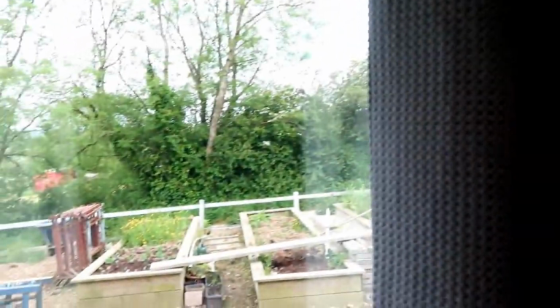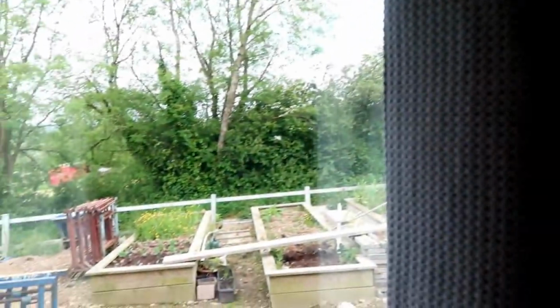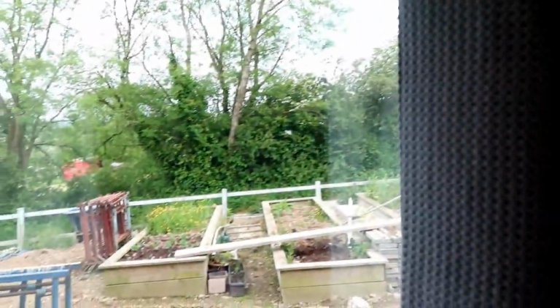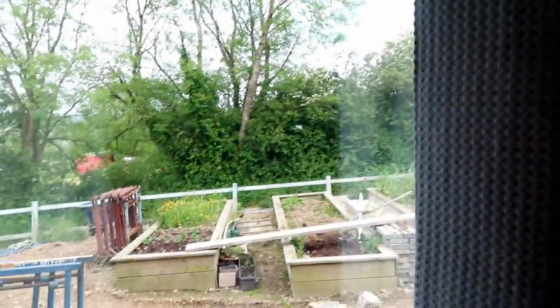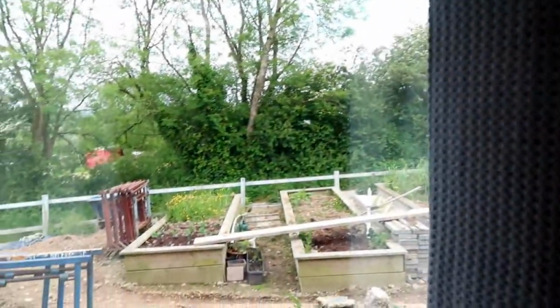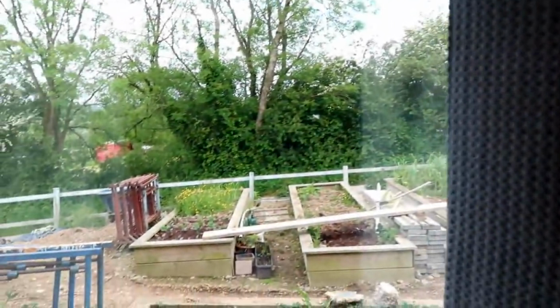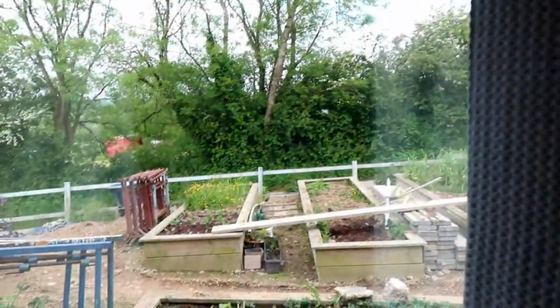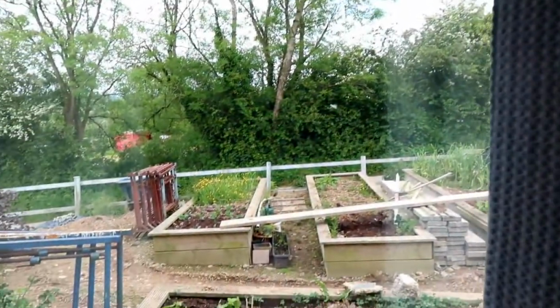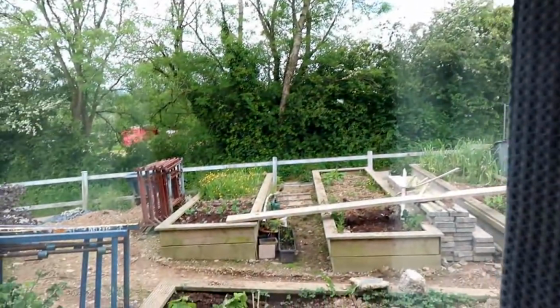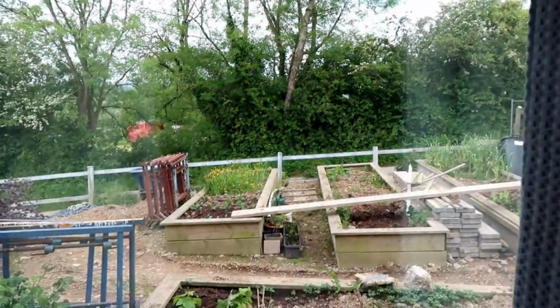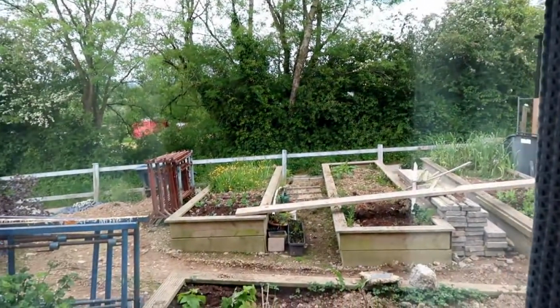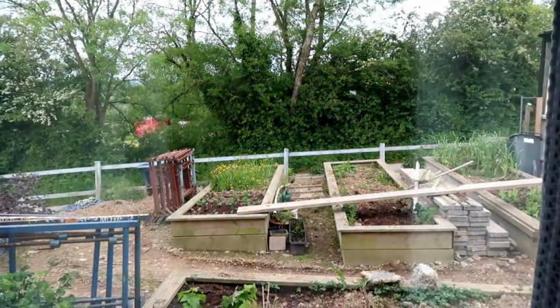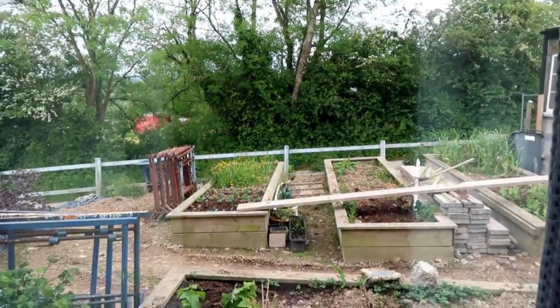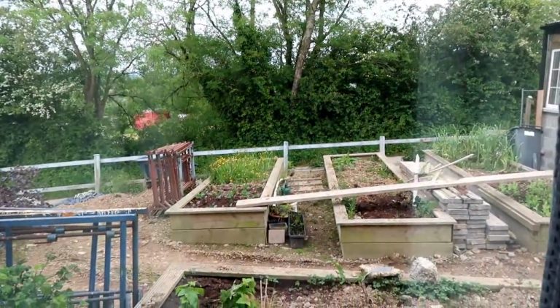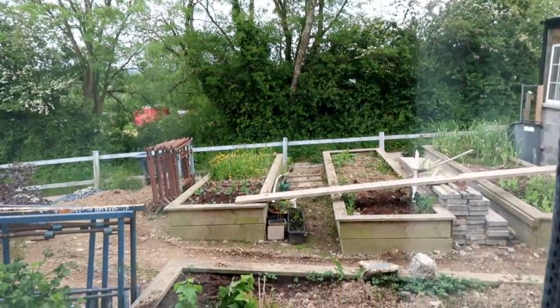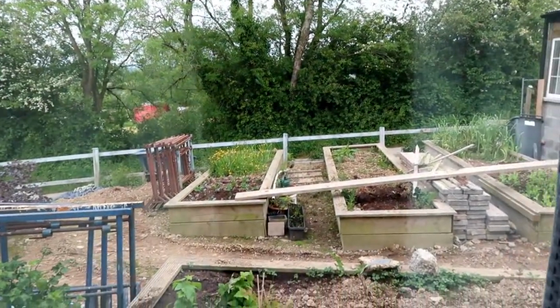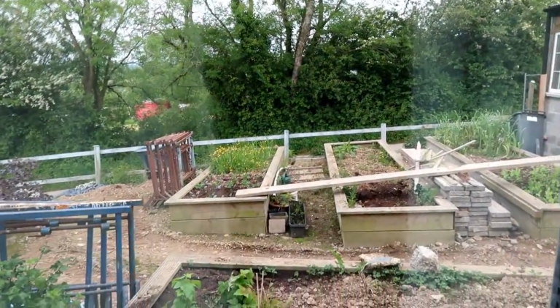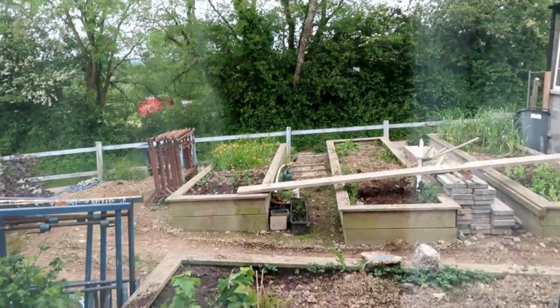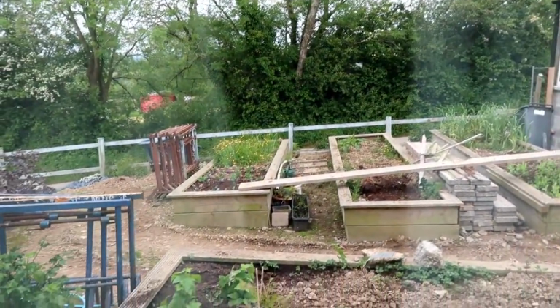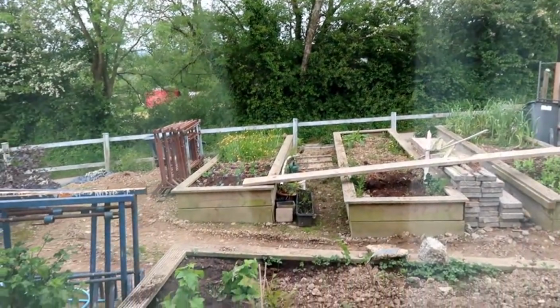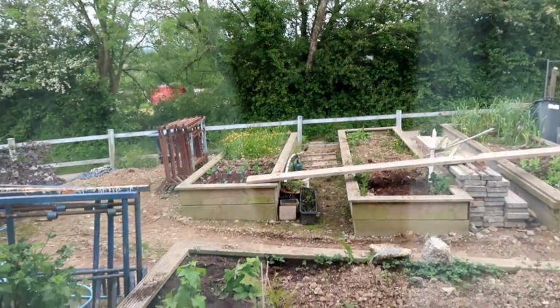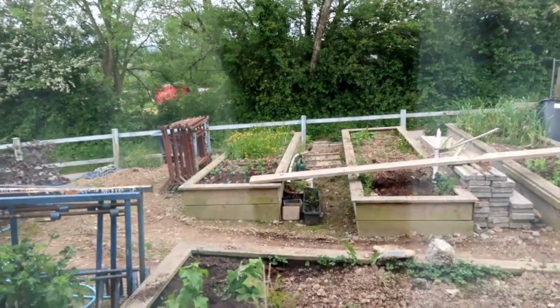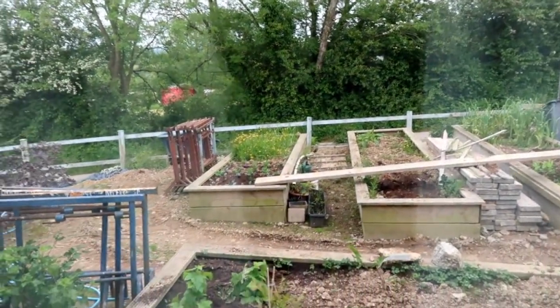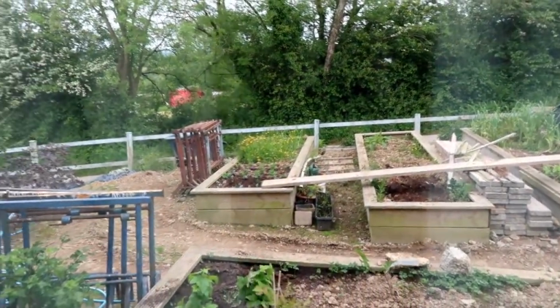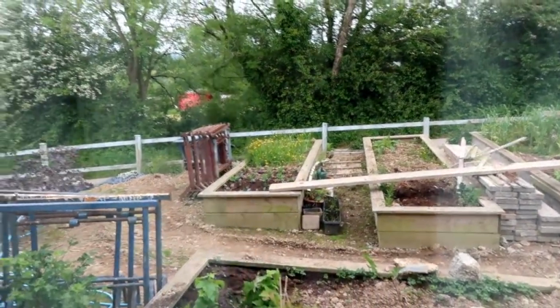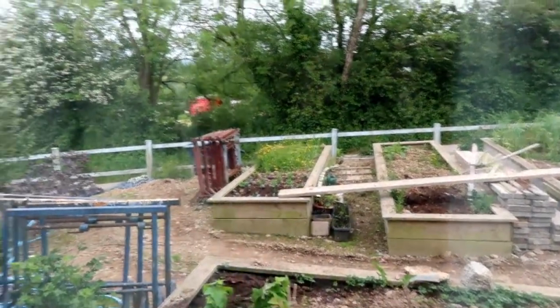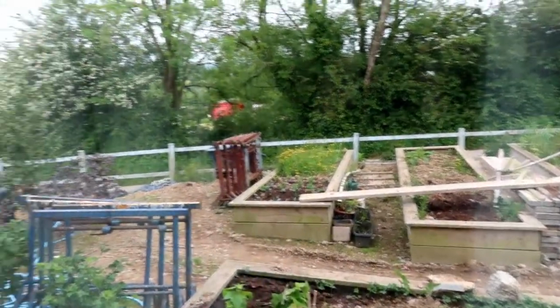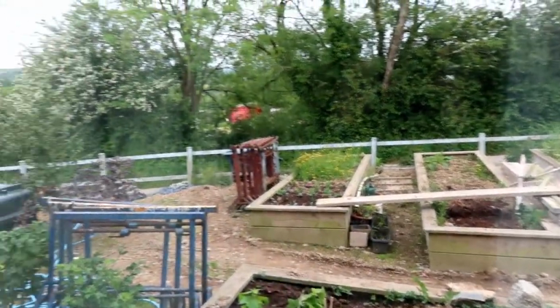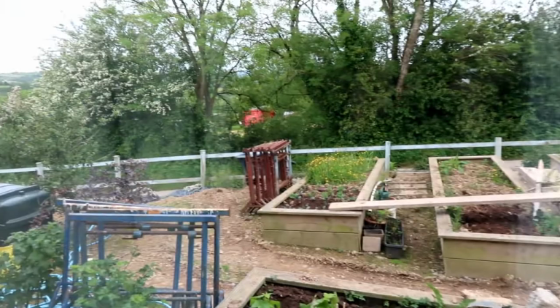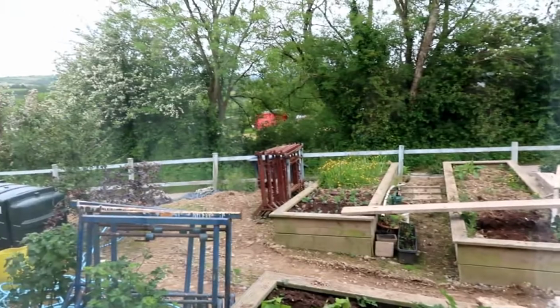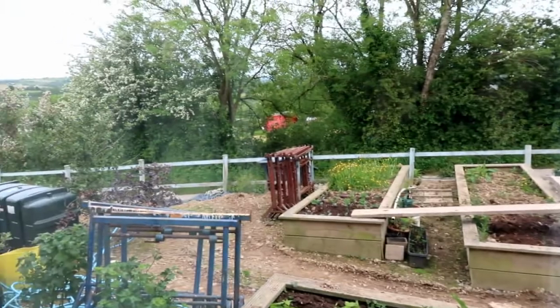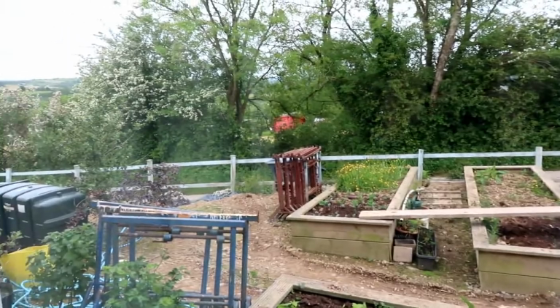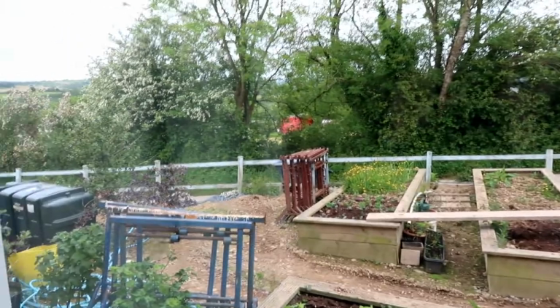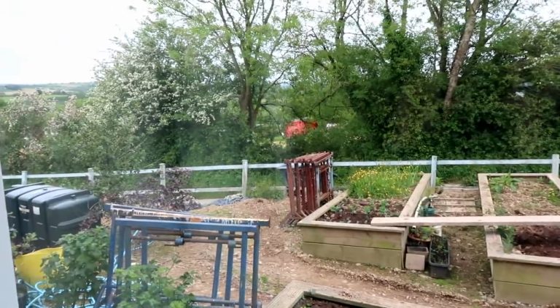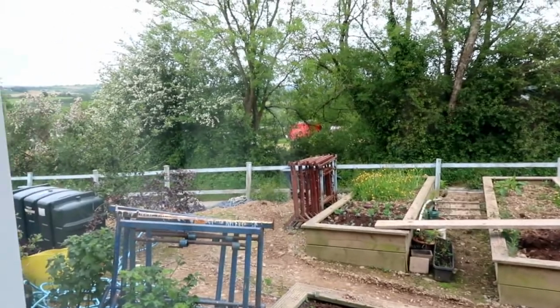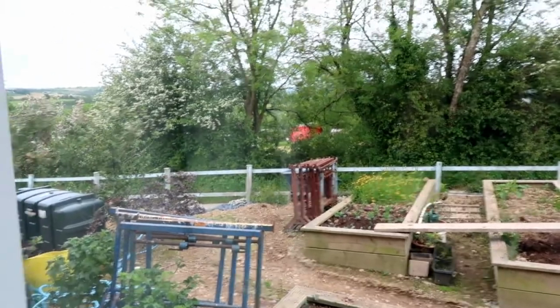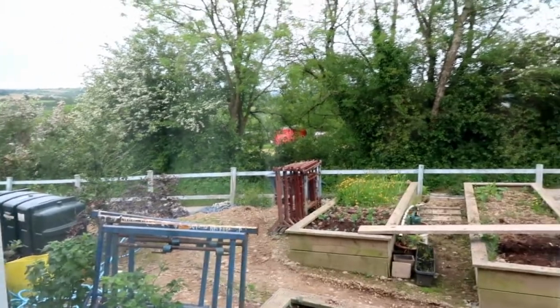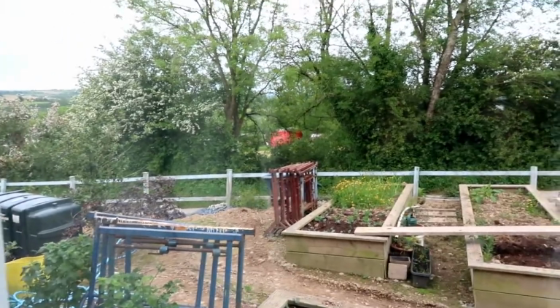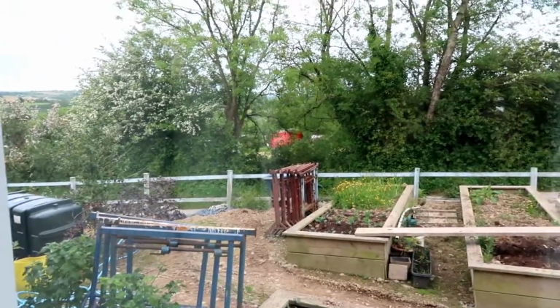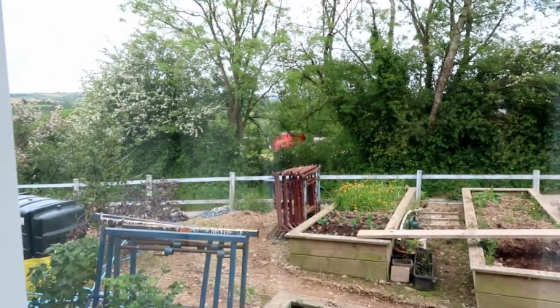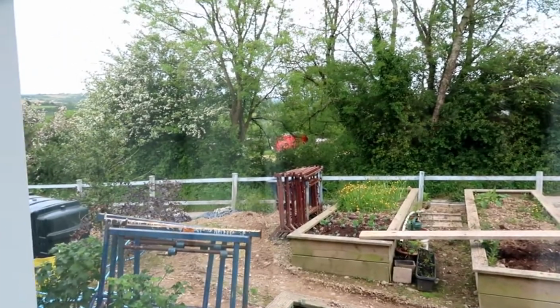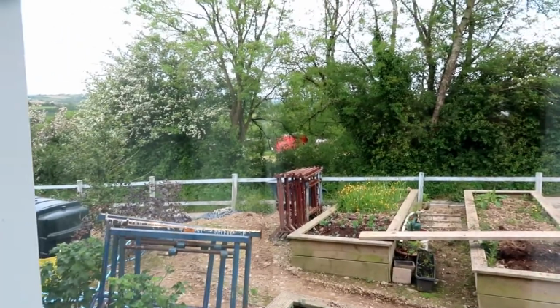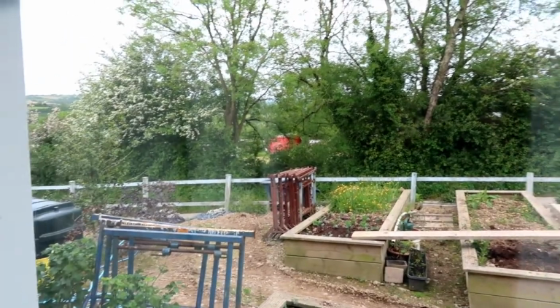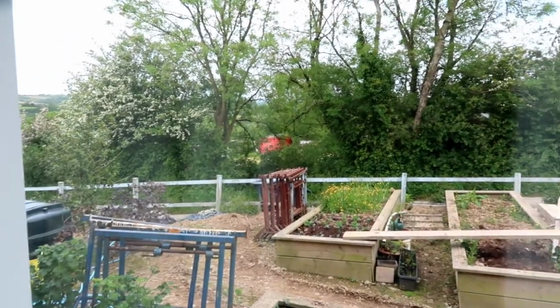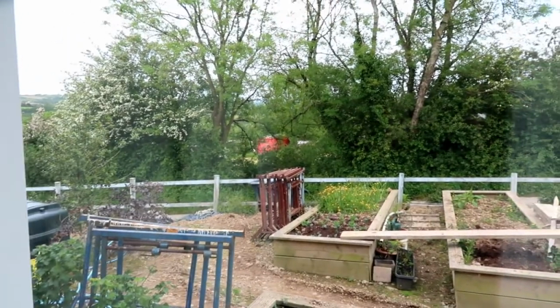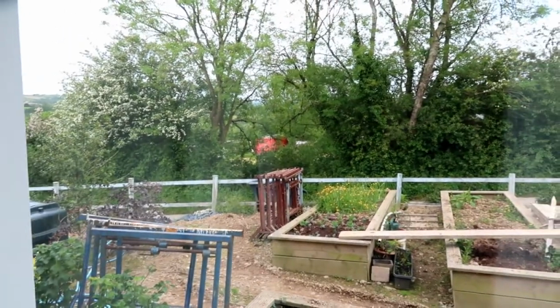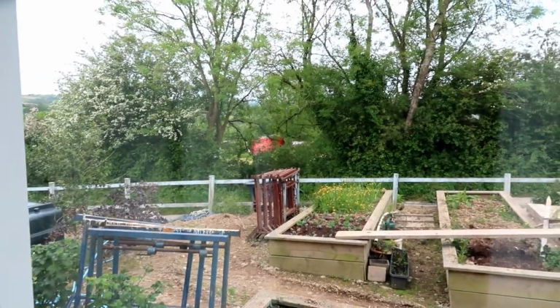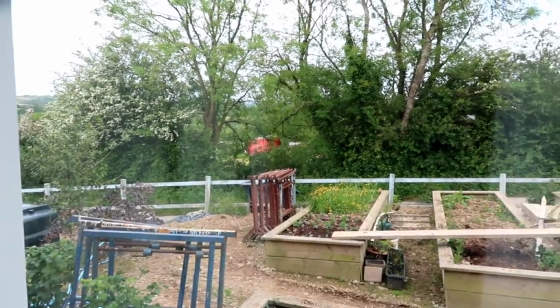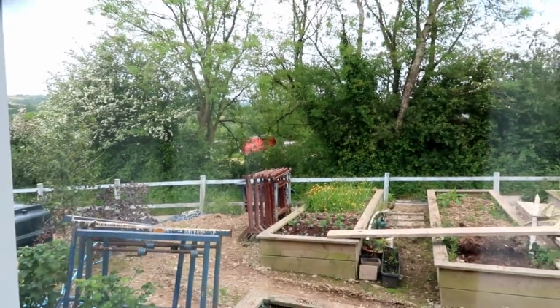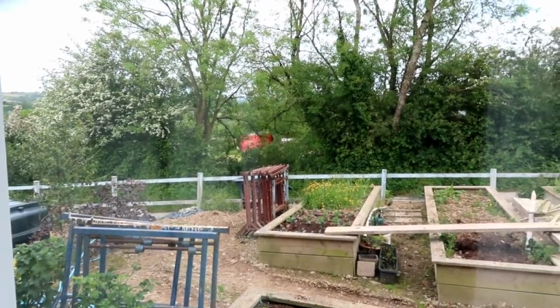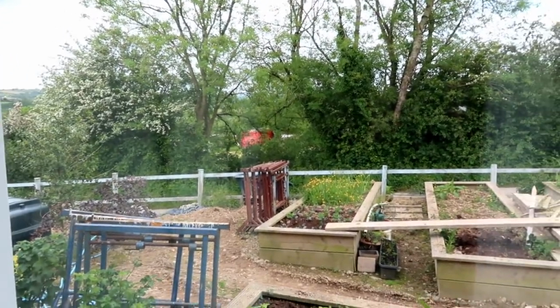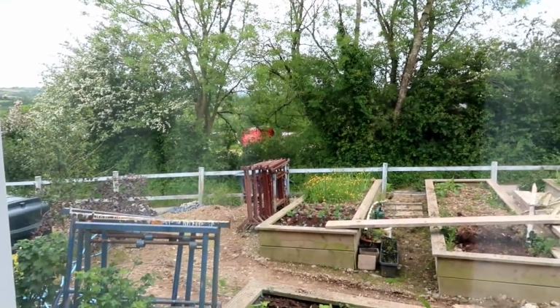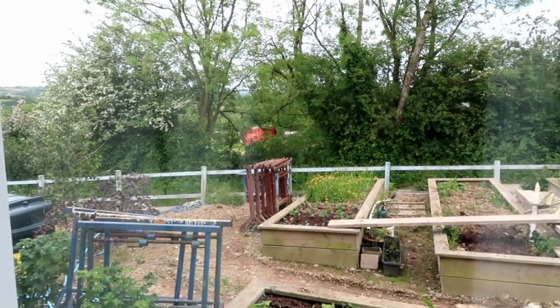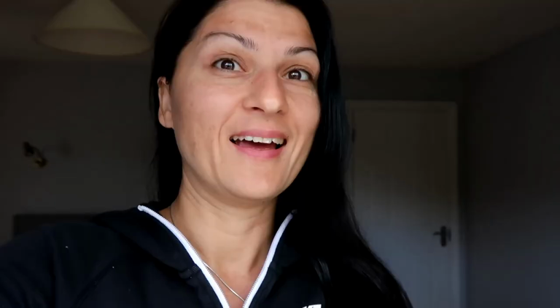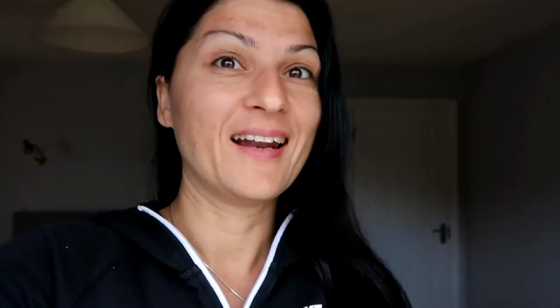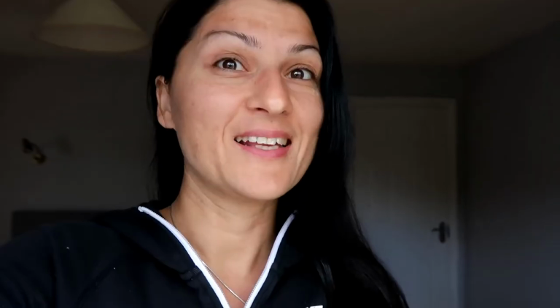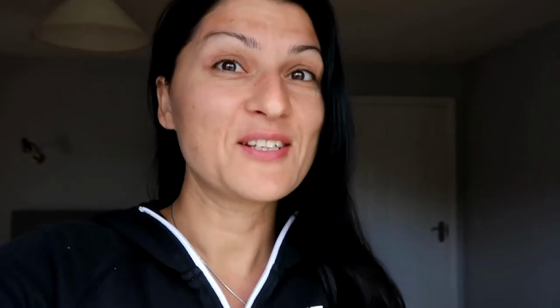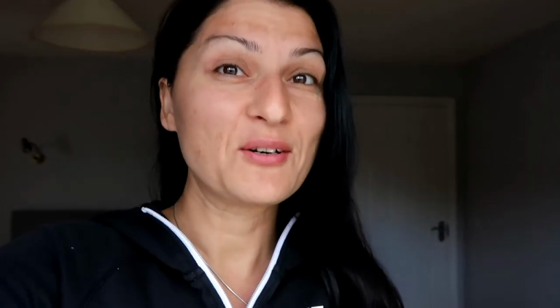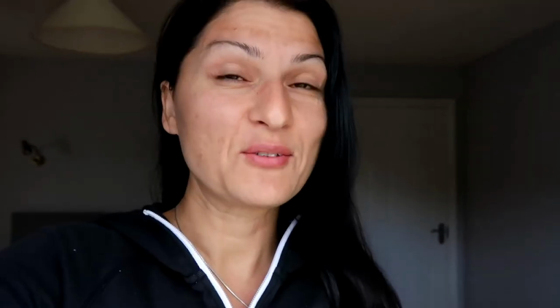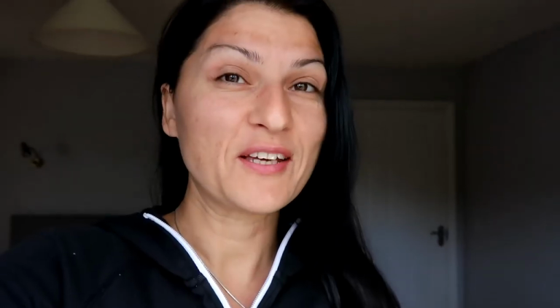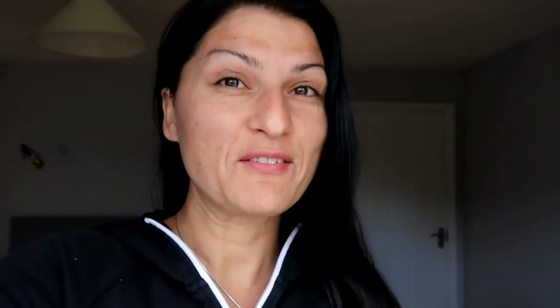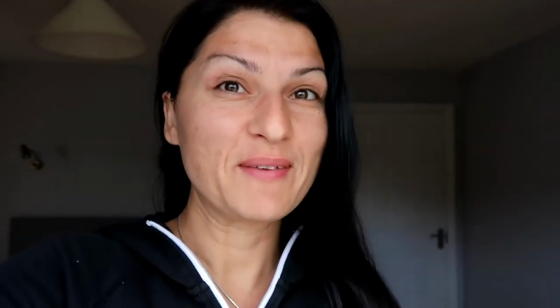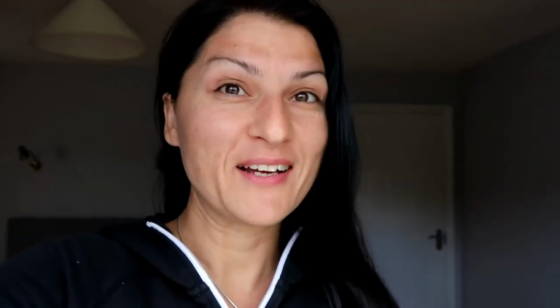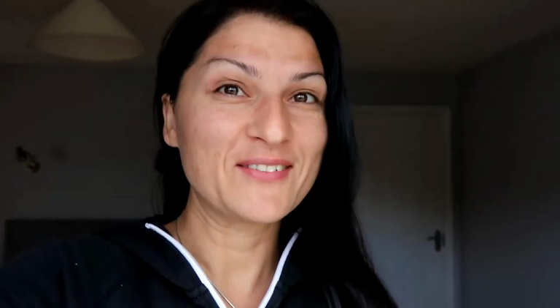Good morning everyone! For those who didn't watch the previous video, we are at our Airbnb. Let's go have breakfast.